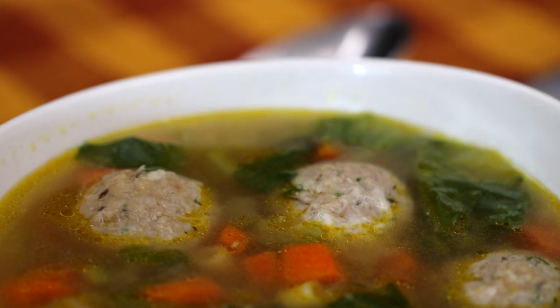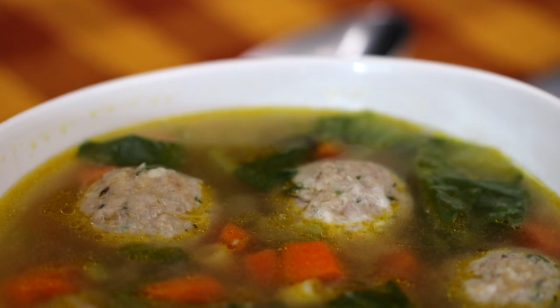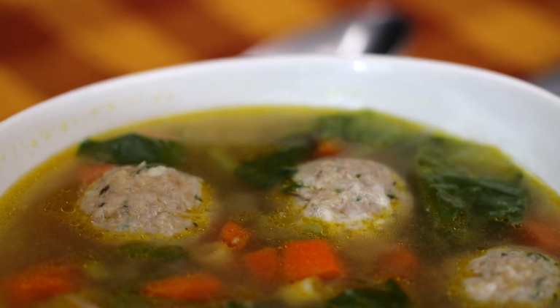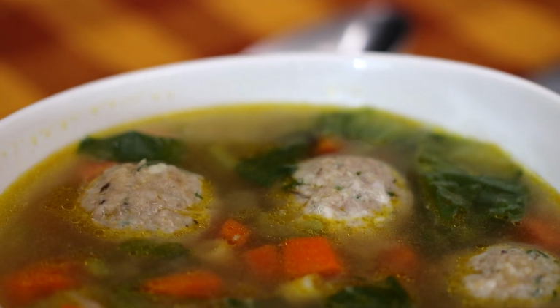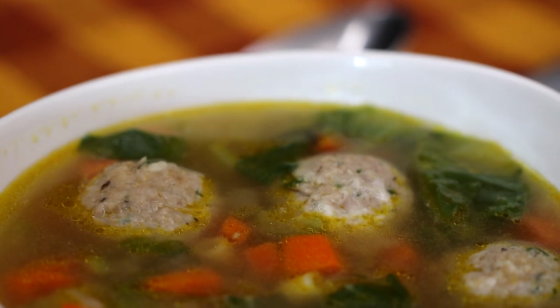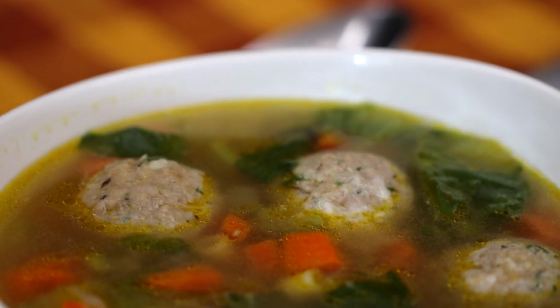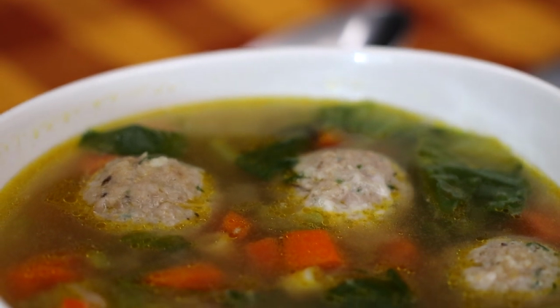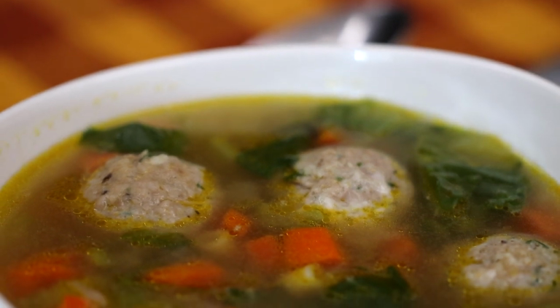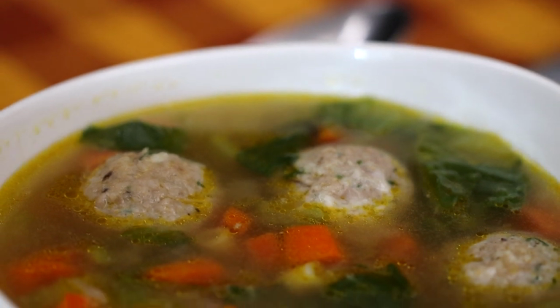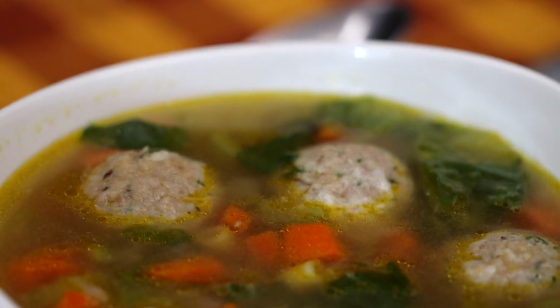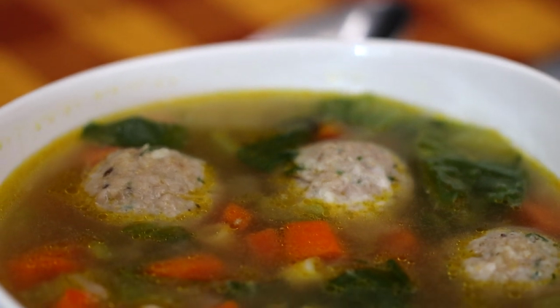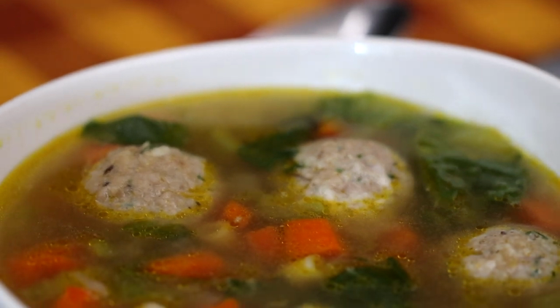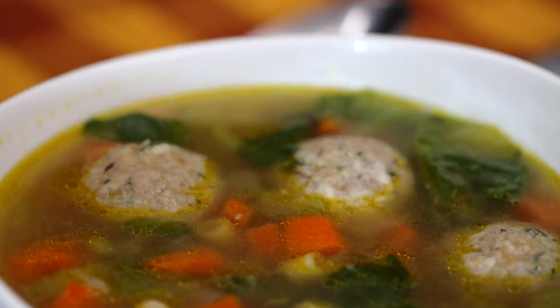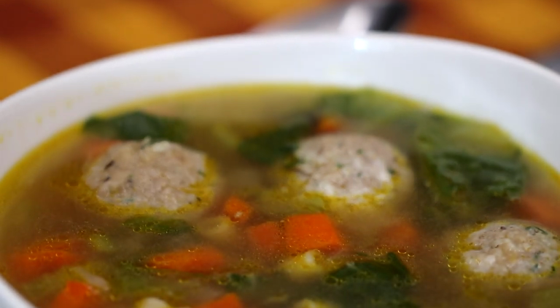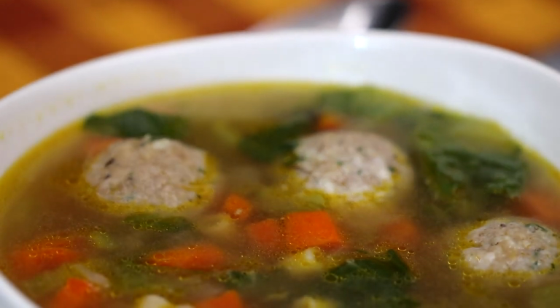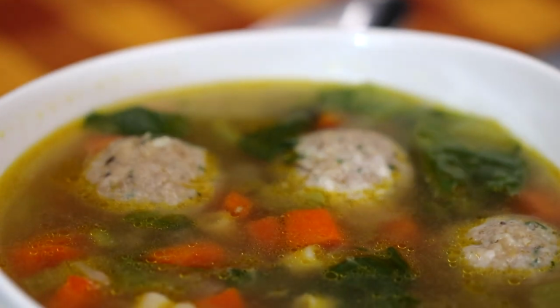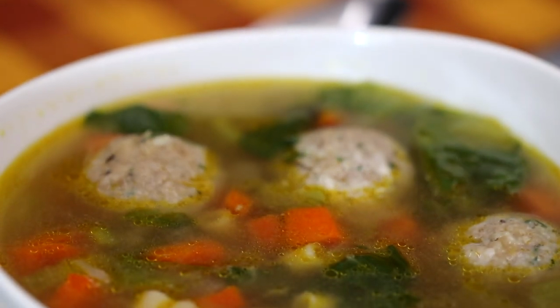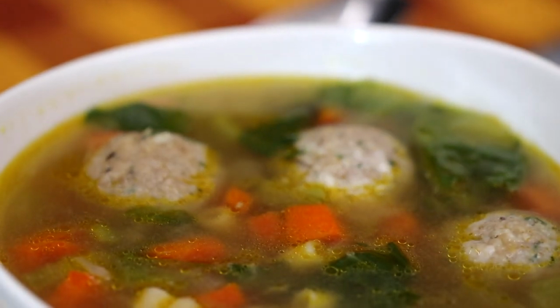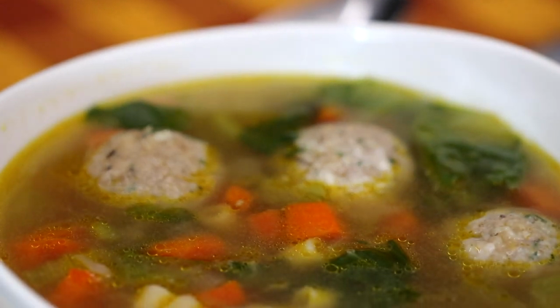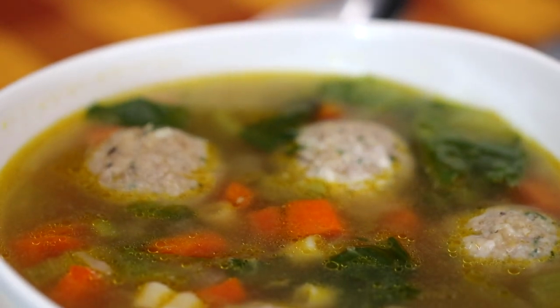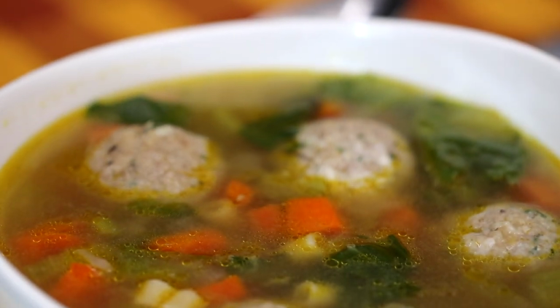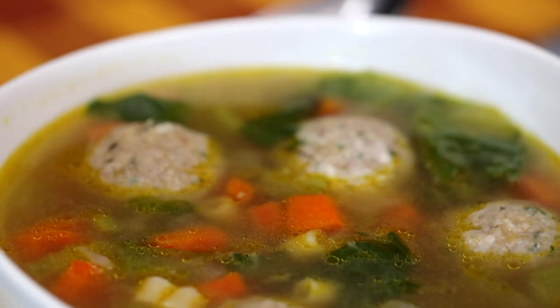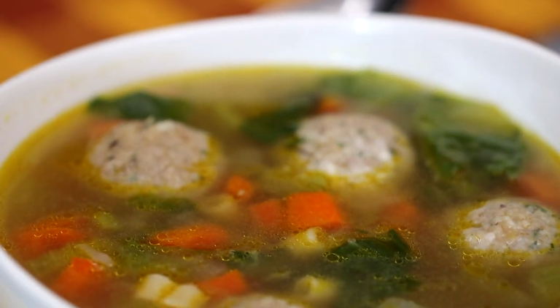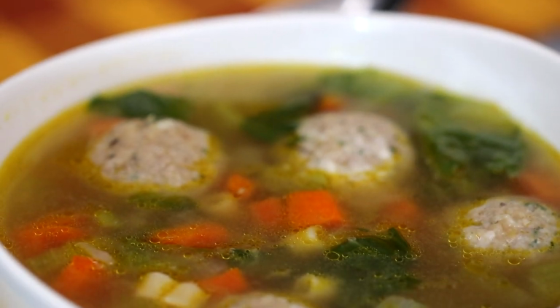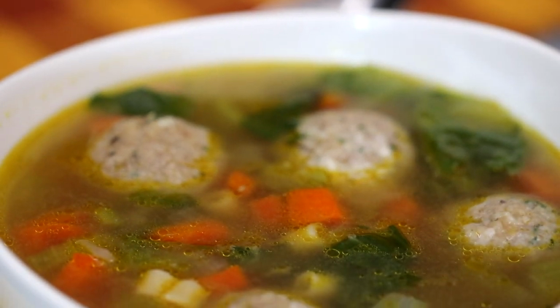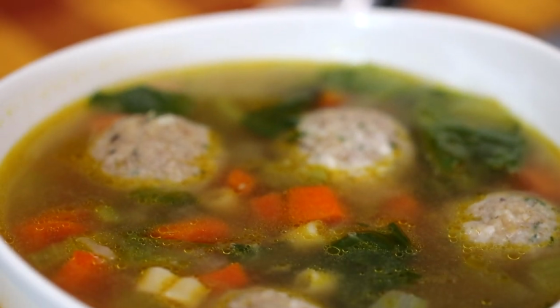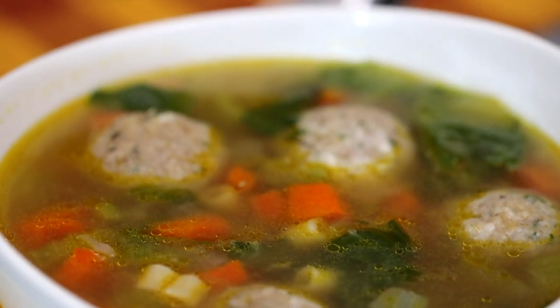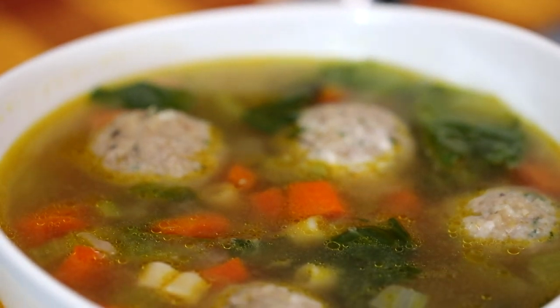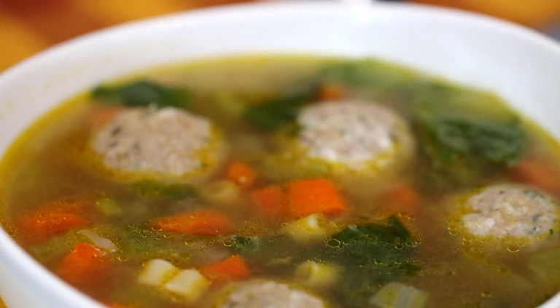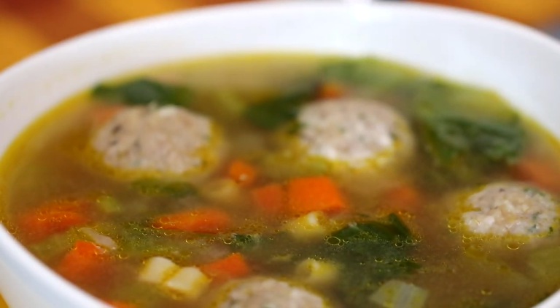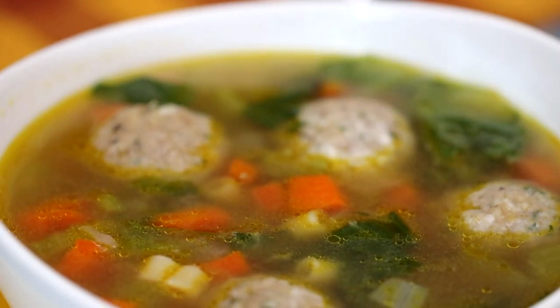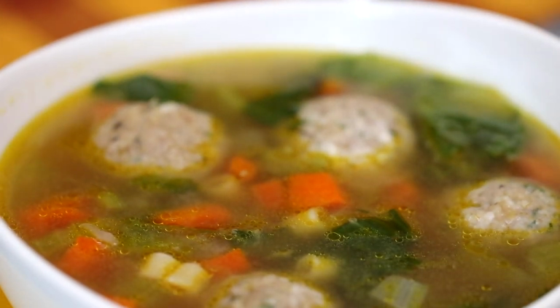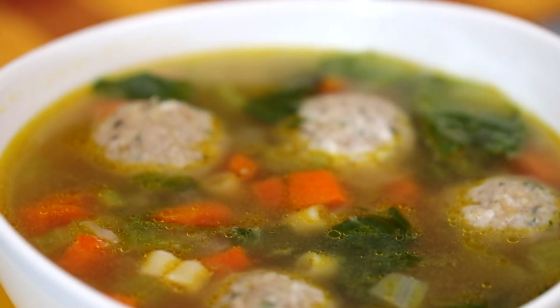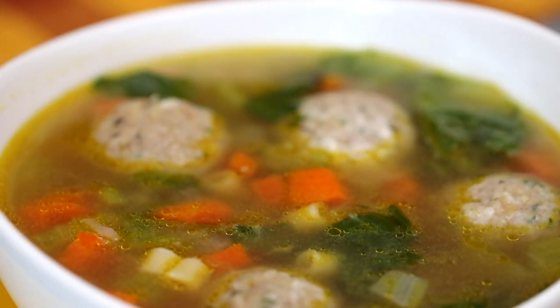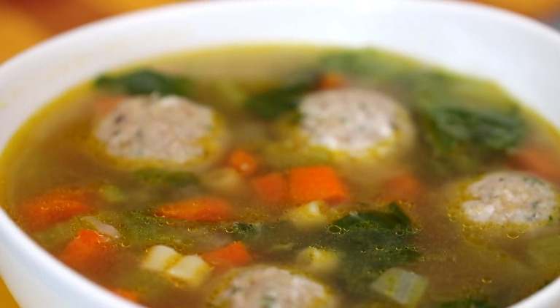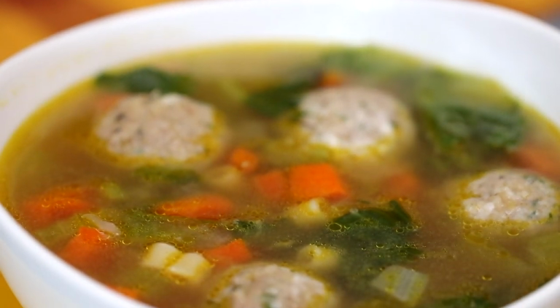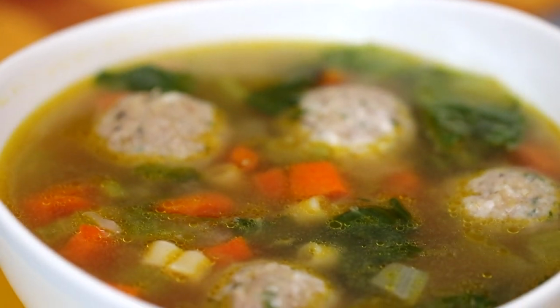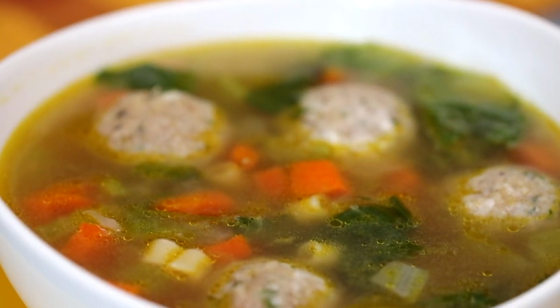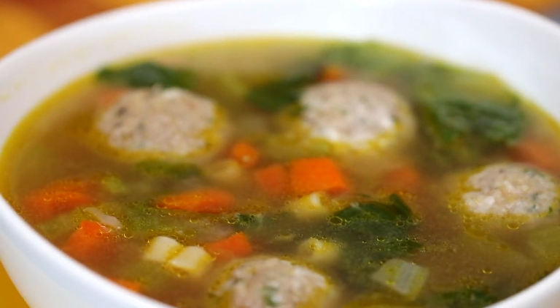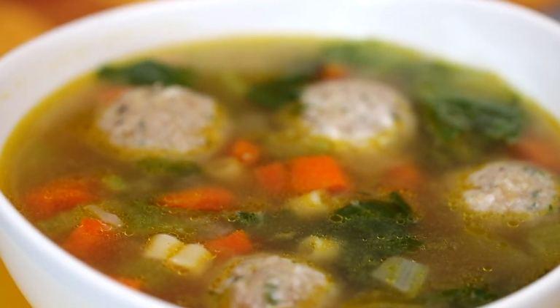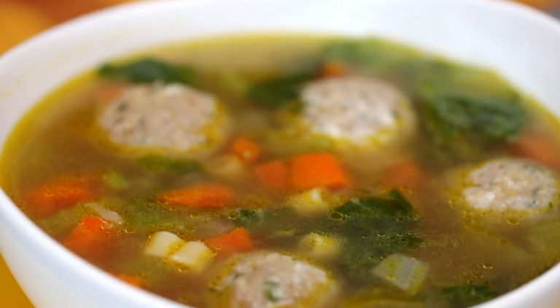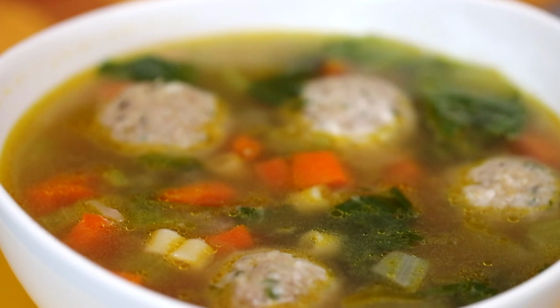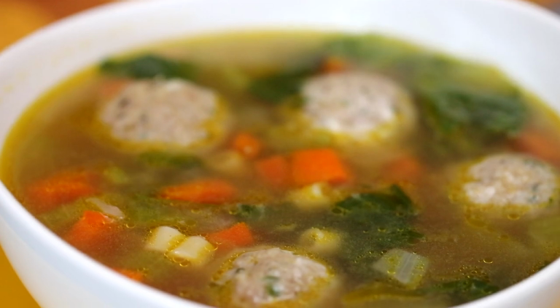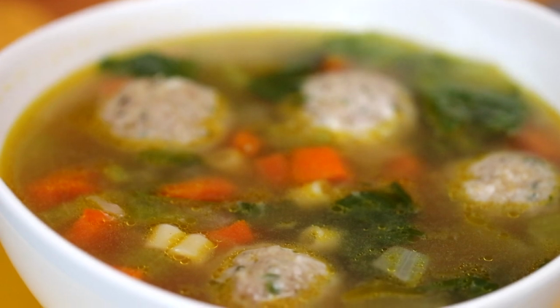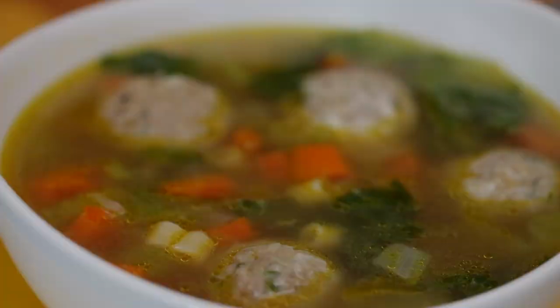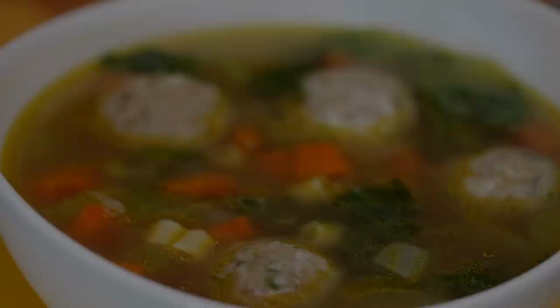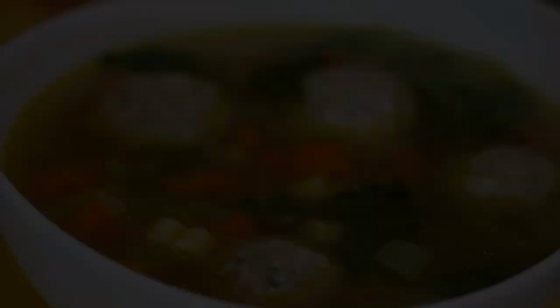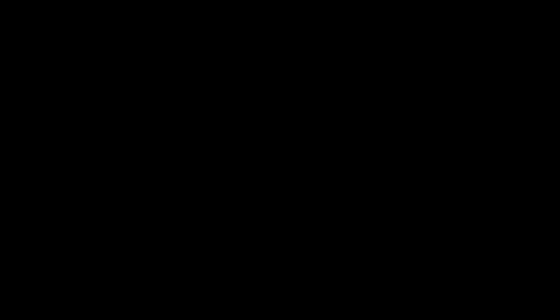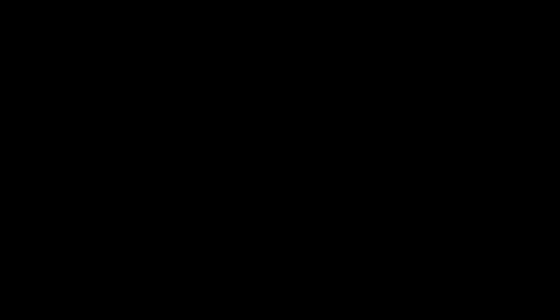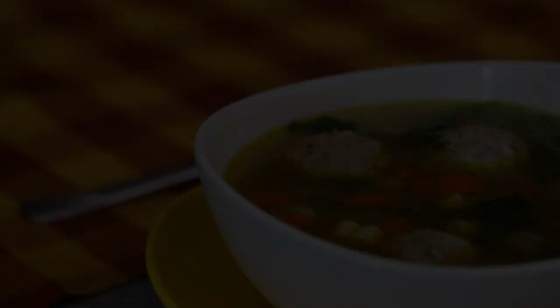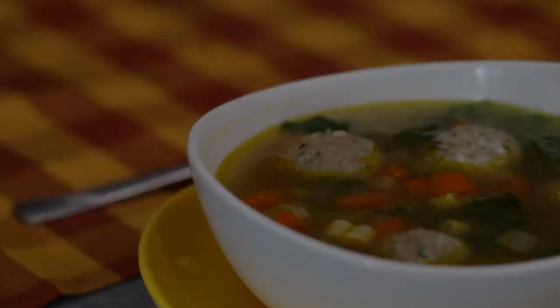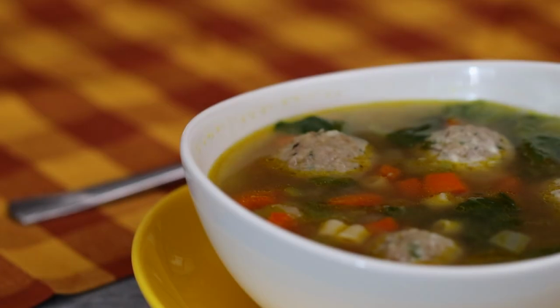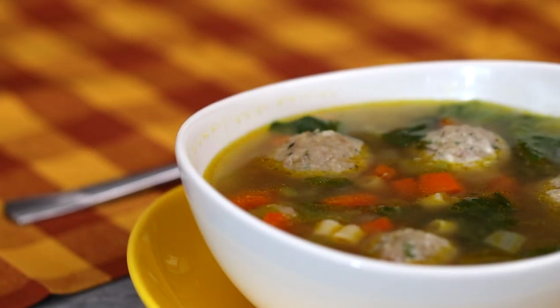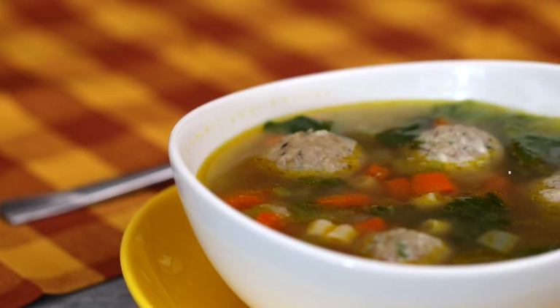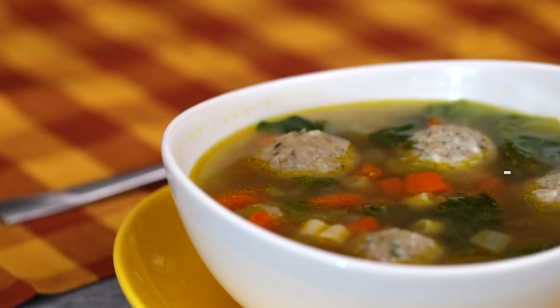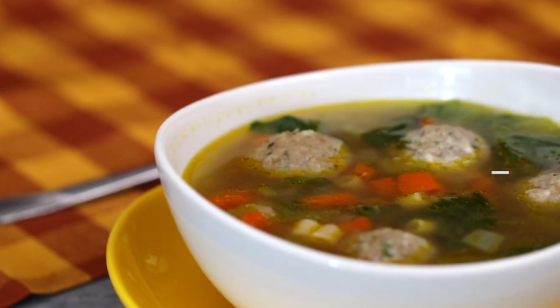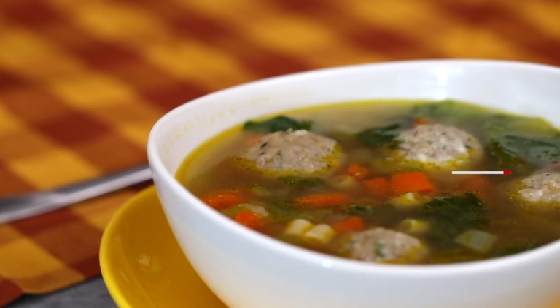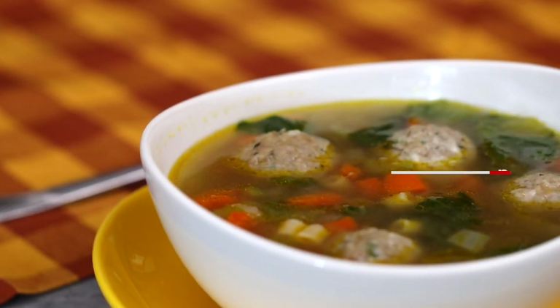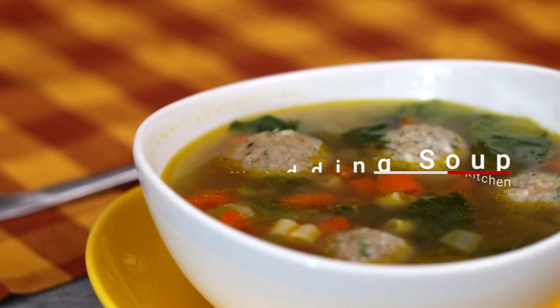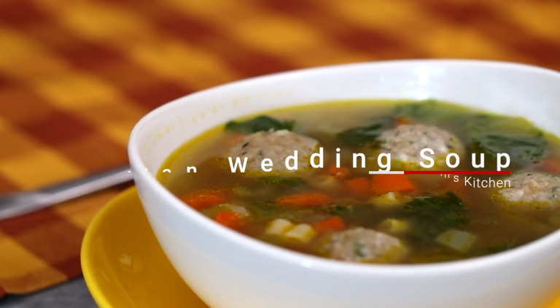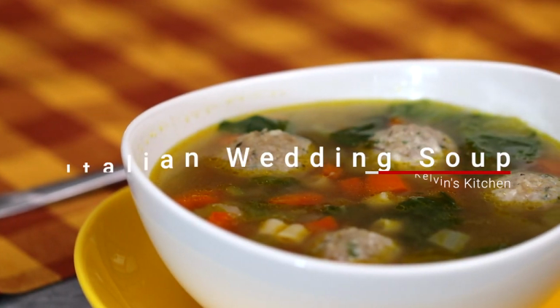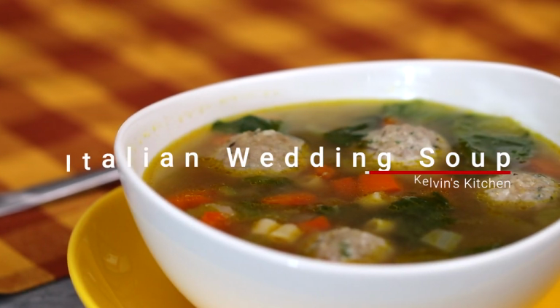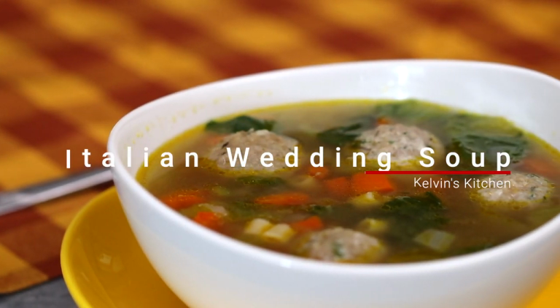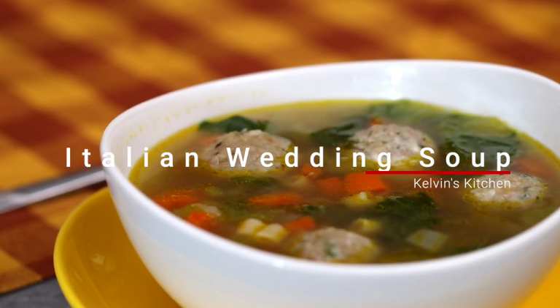Hey, what's up, guys? Welcome back to Kelvin's Kitchen. Today we're making the best Italian wedding soup I ever made.